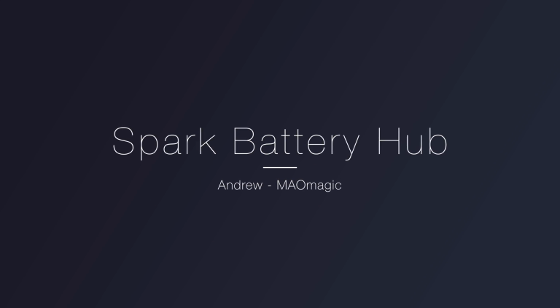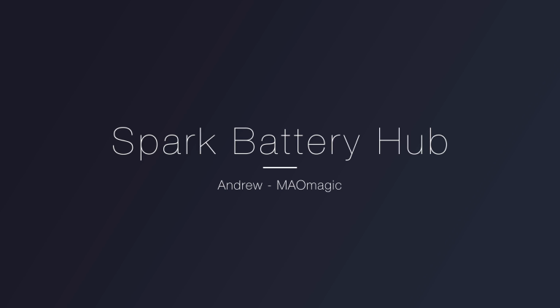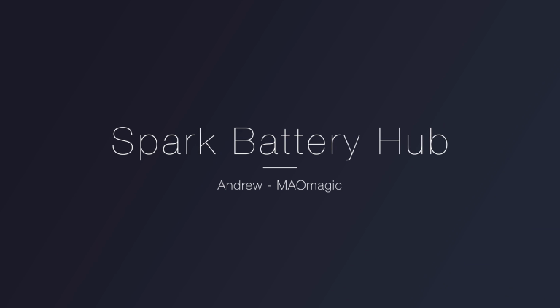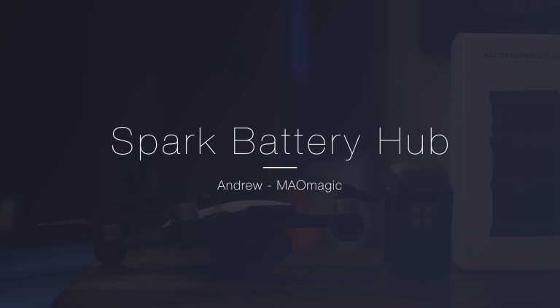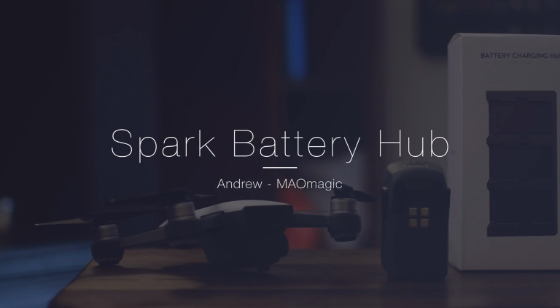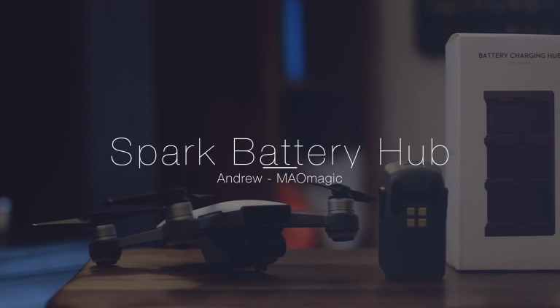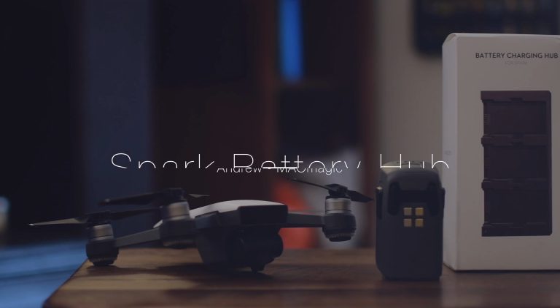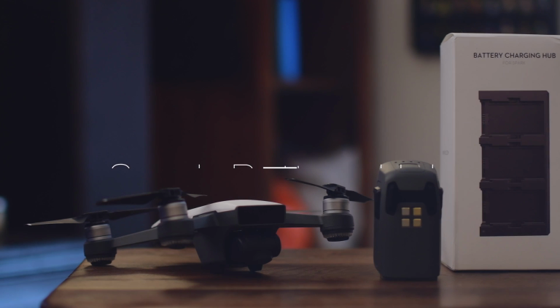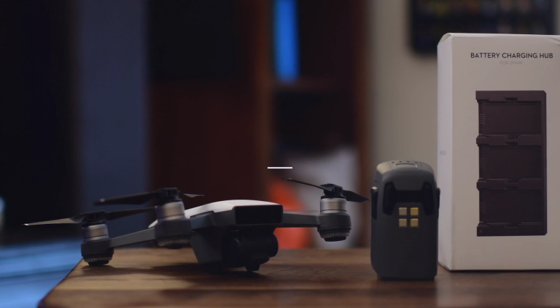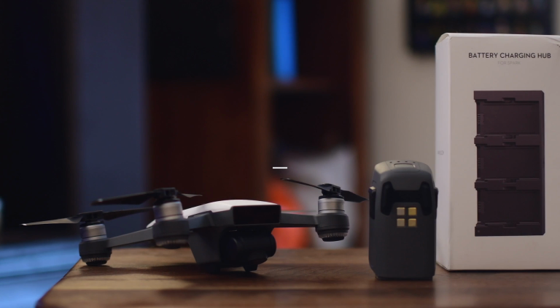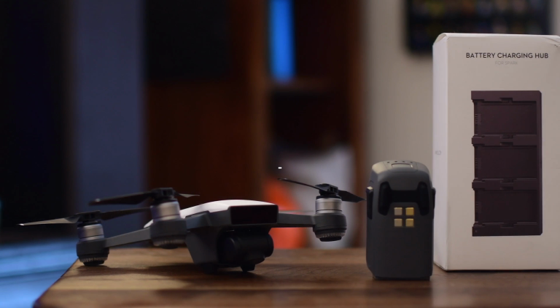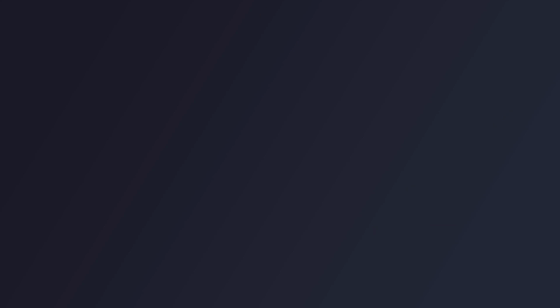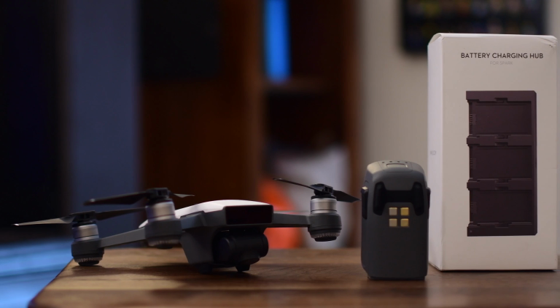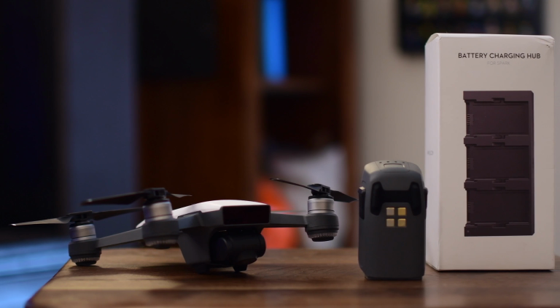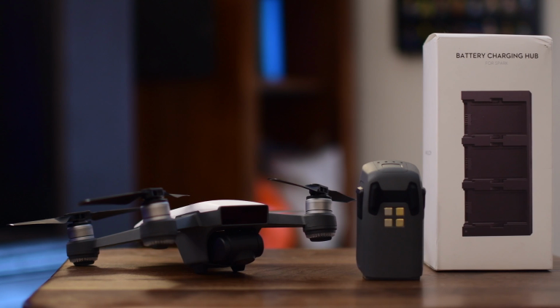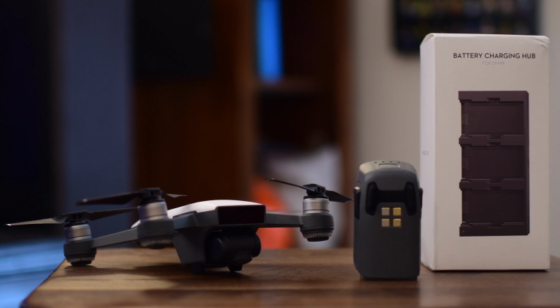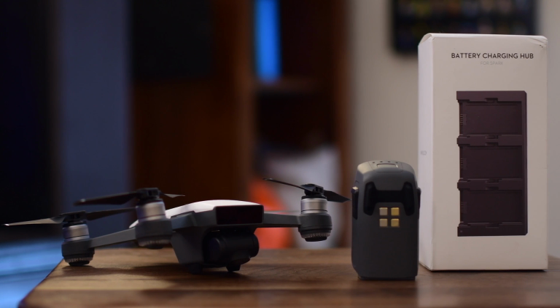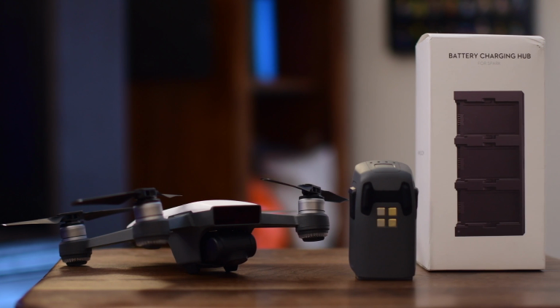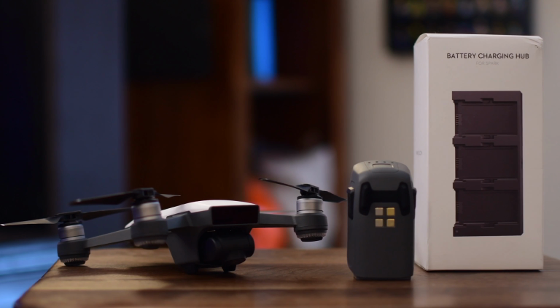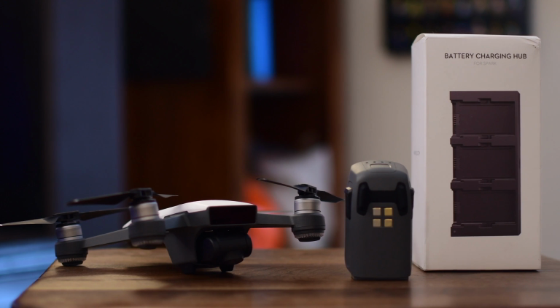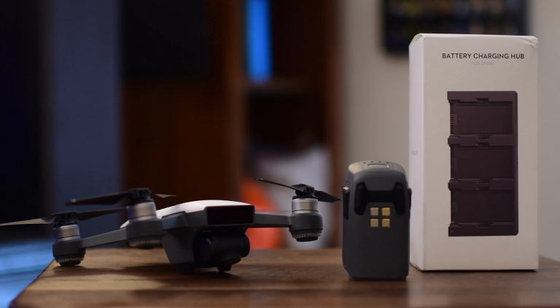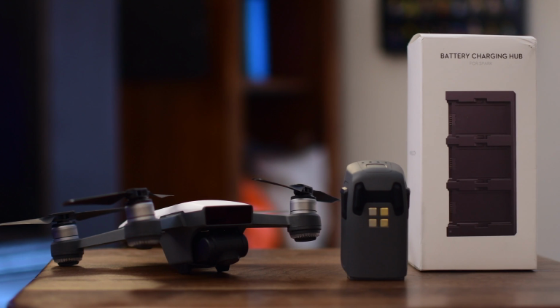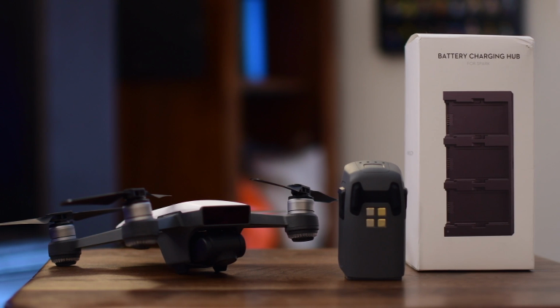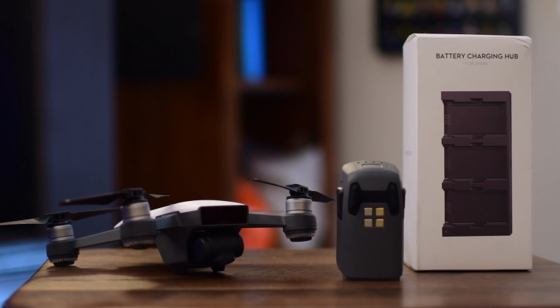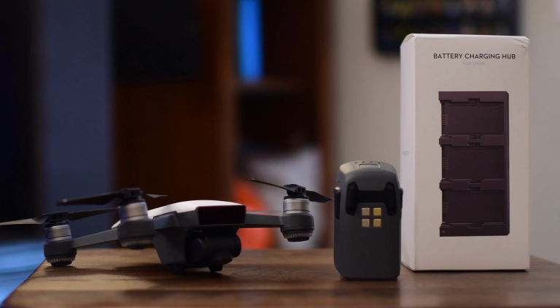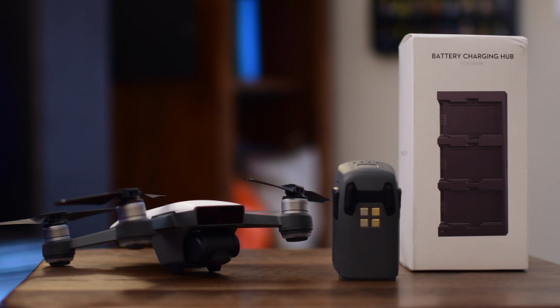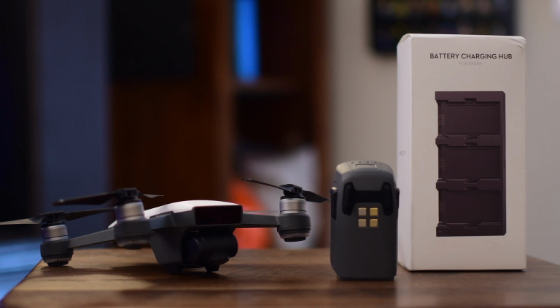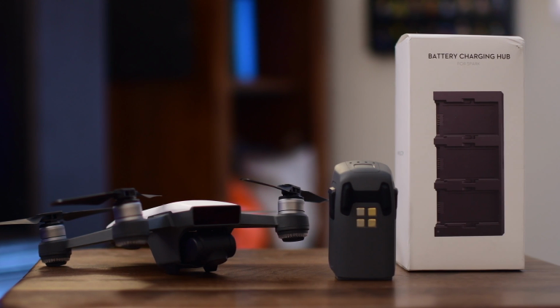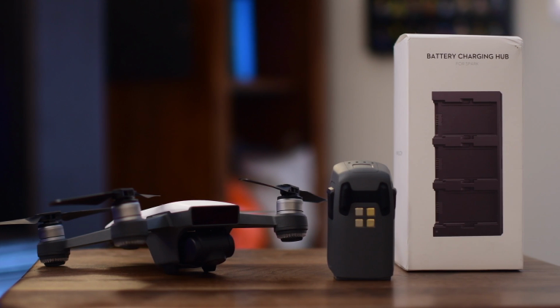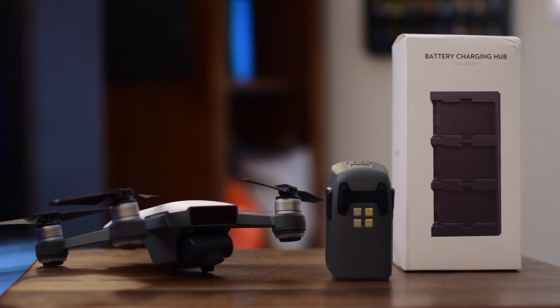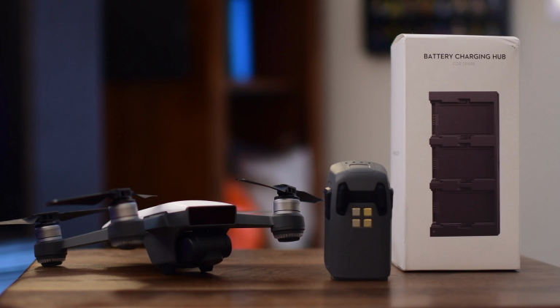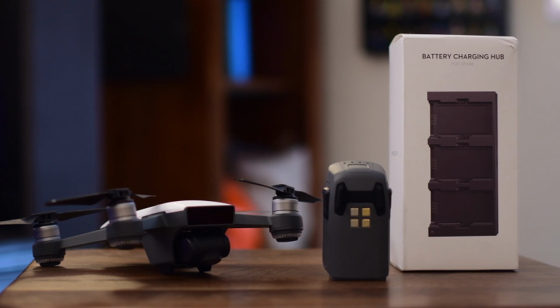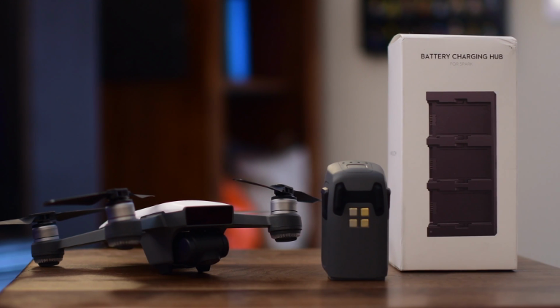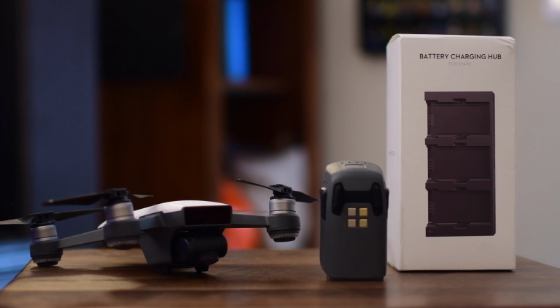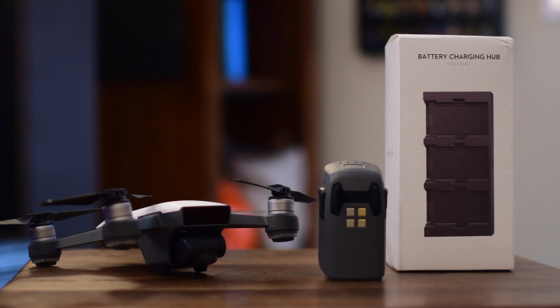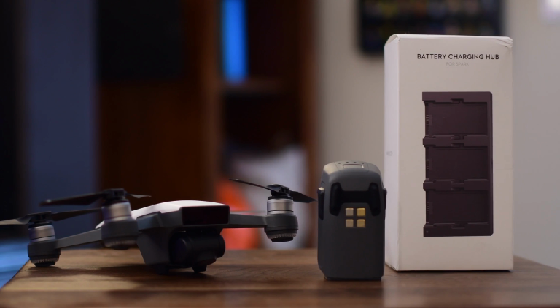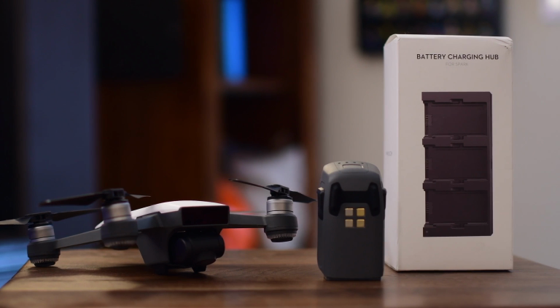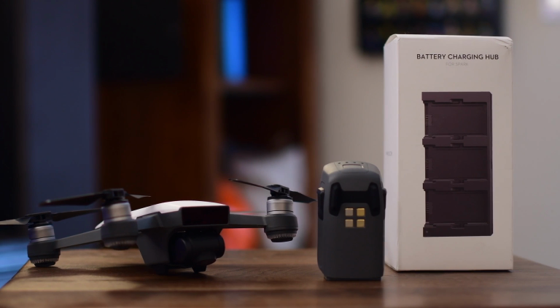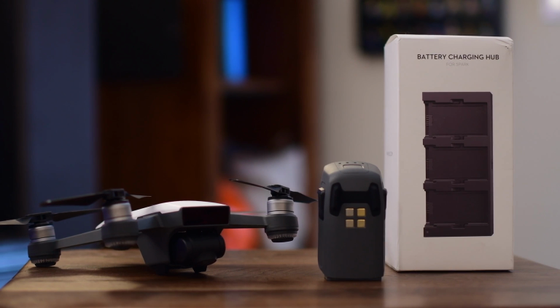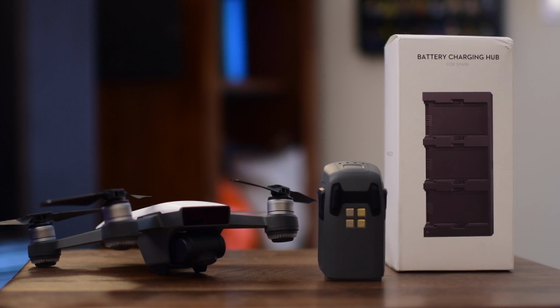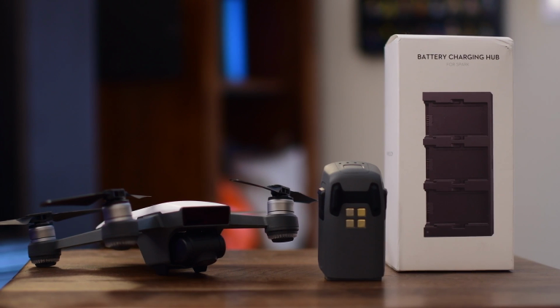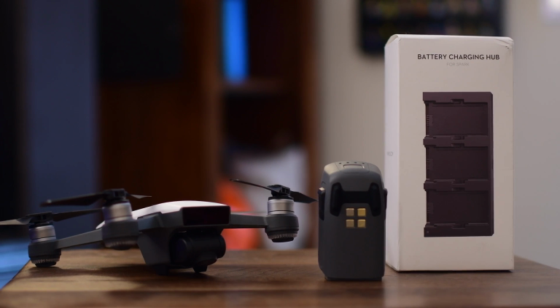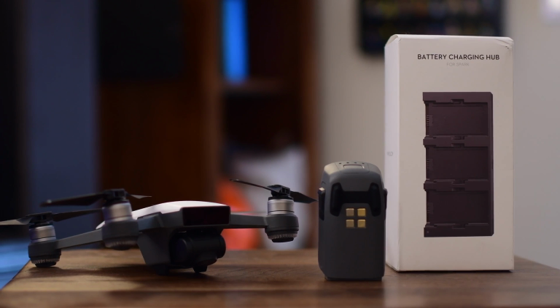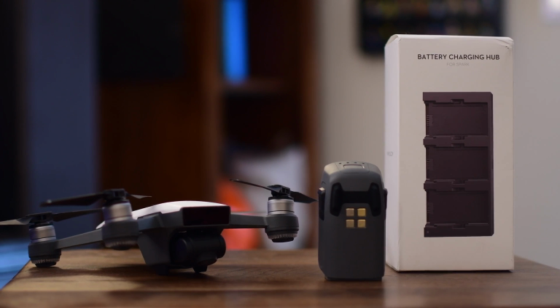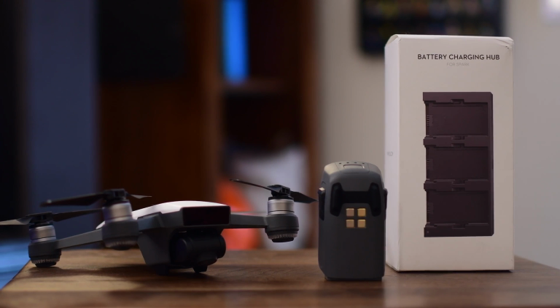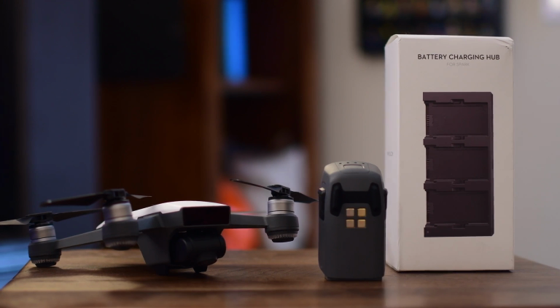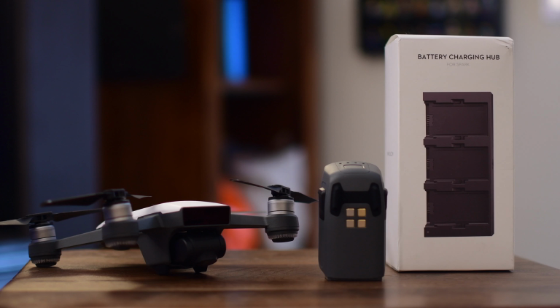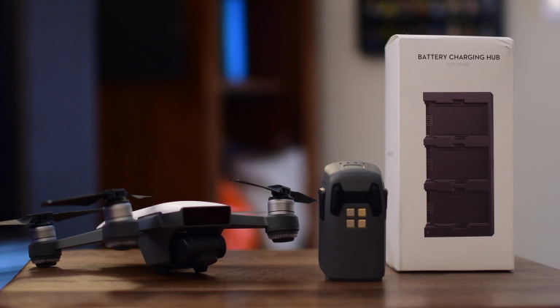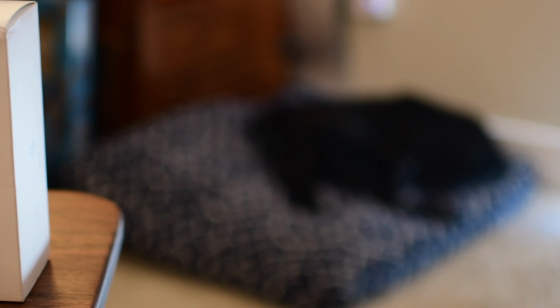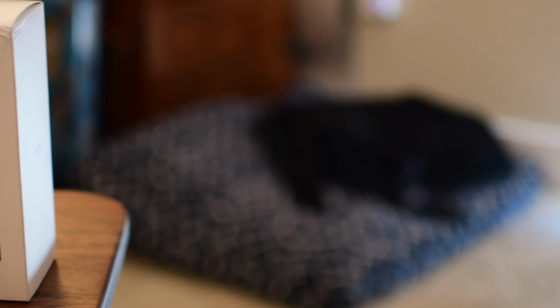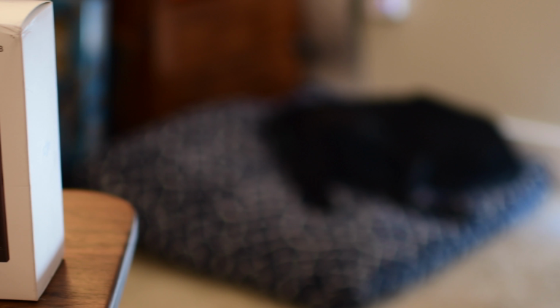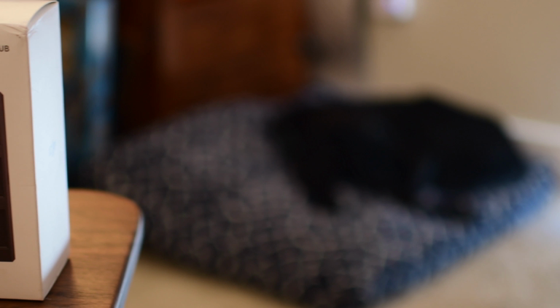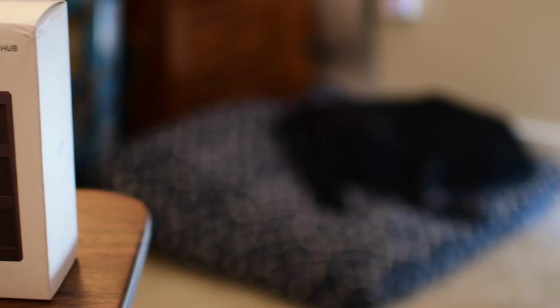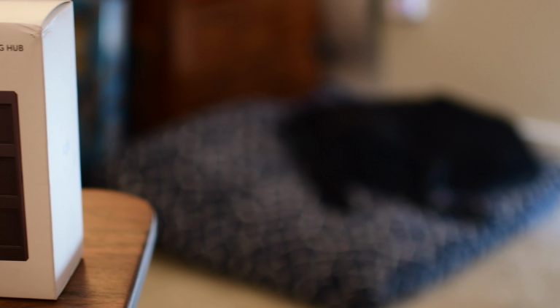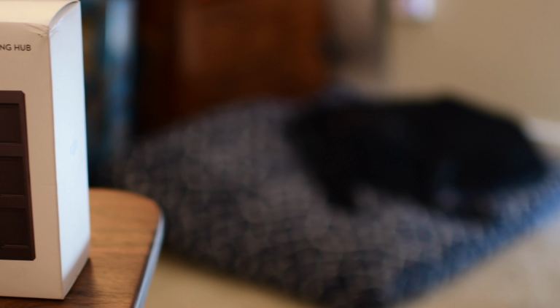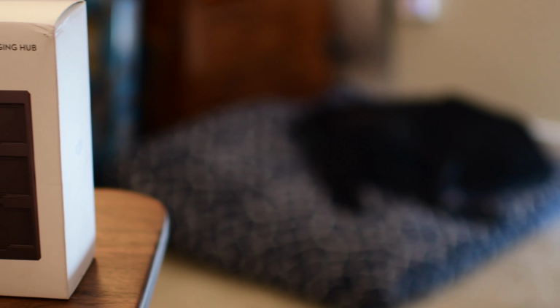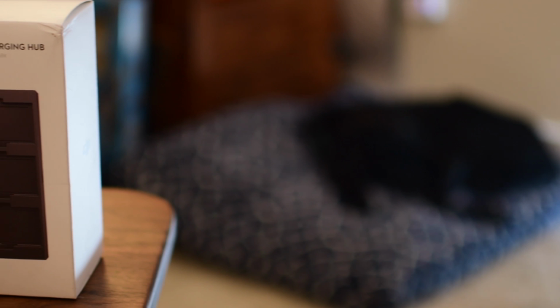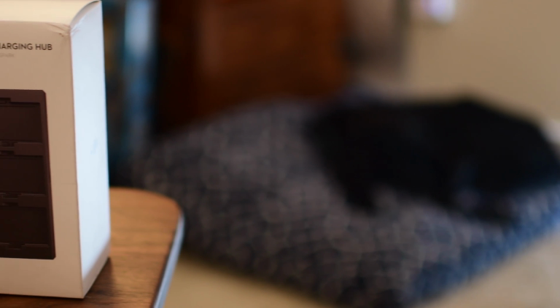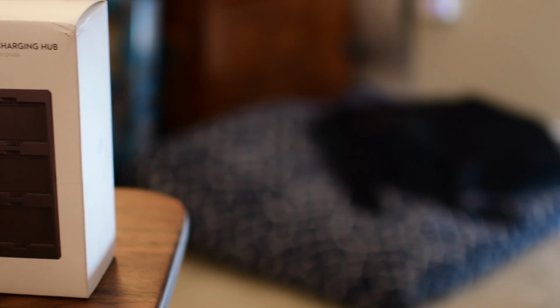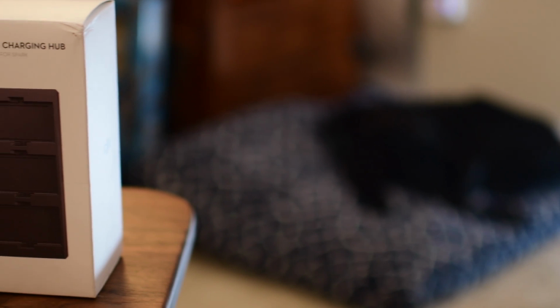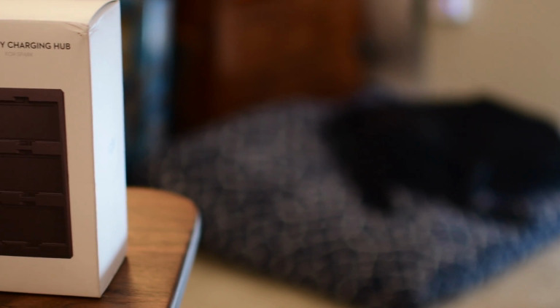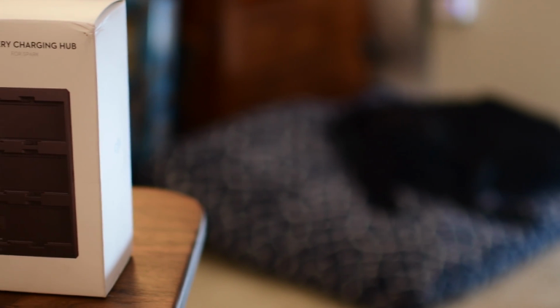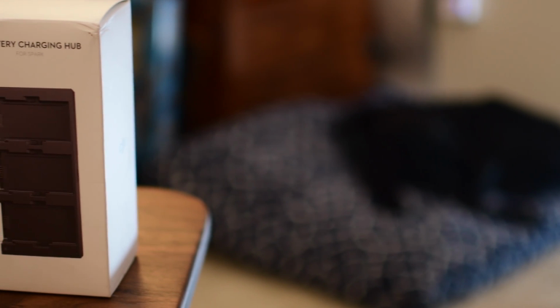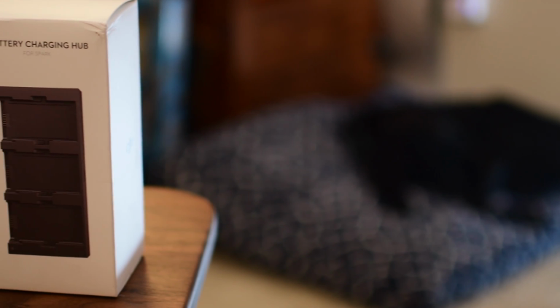Hello everyone, Andrew from MAO Magic here. If there is one thing that drone owners hate, it's when they run out of battery.